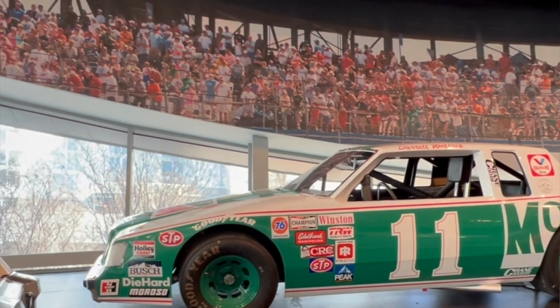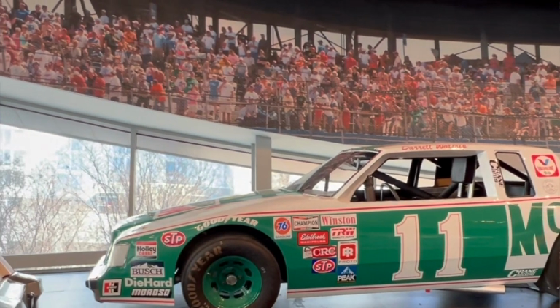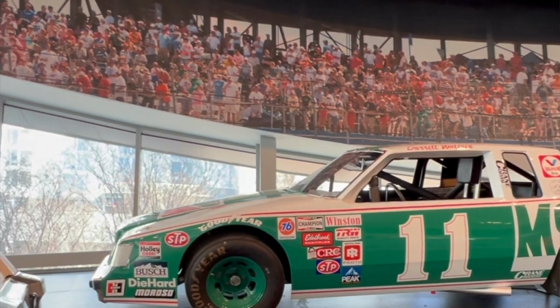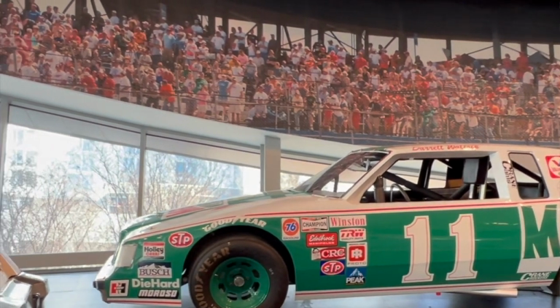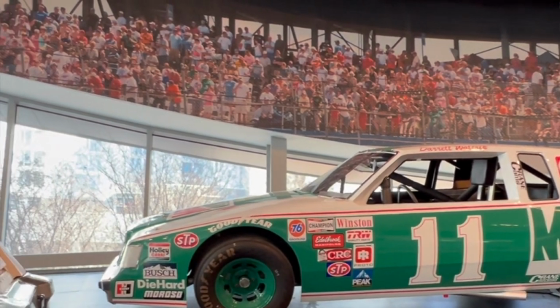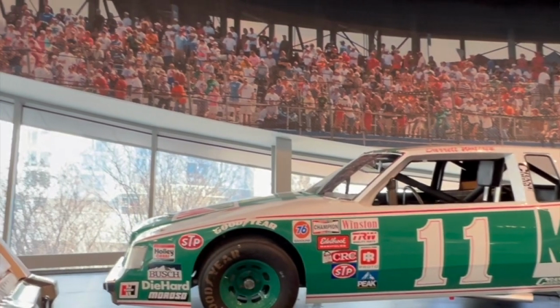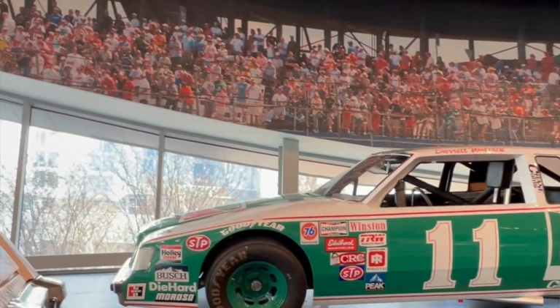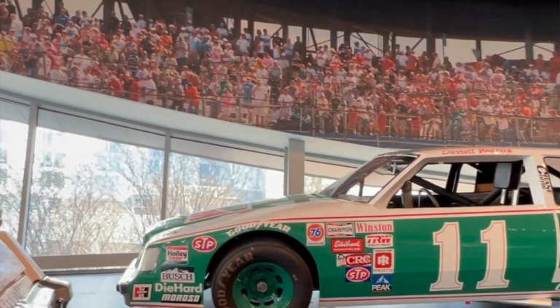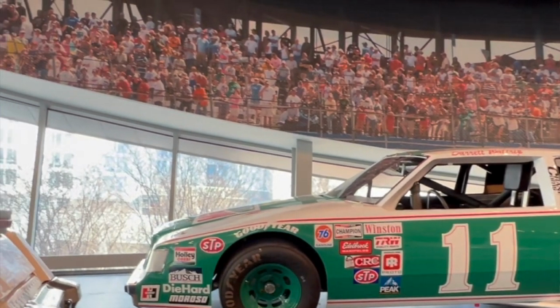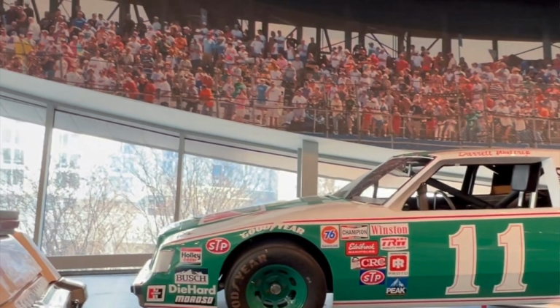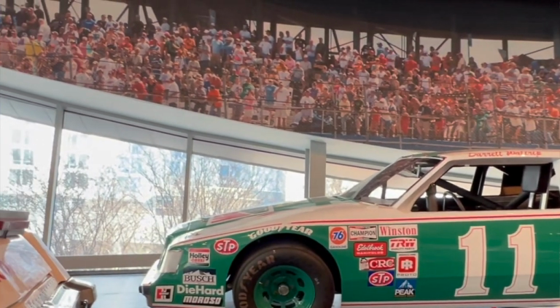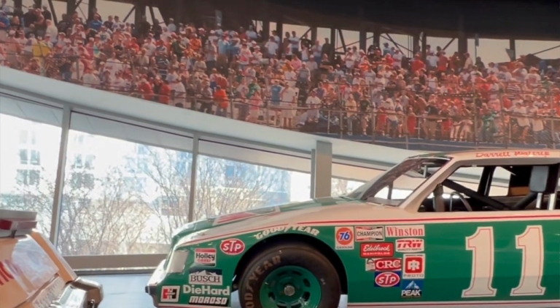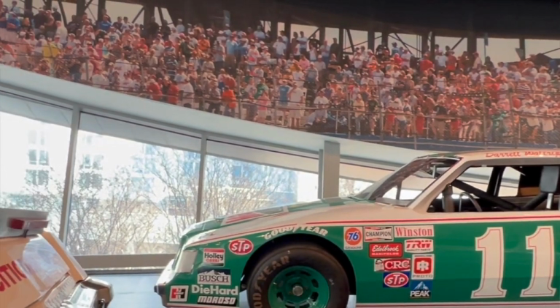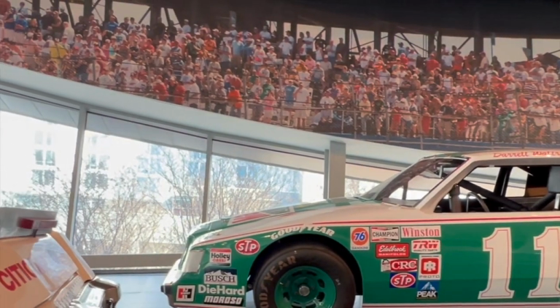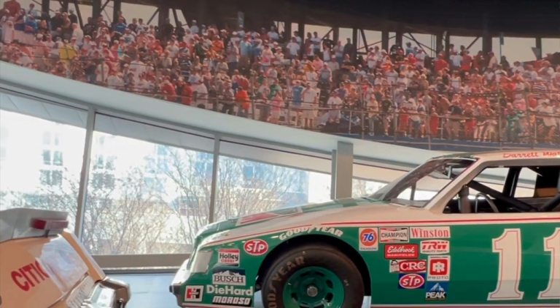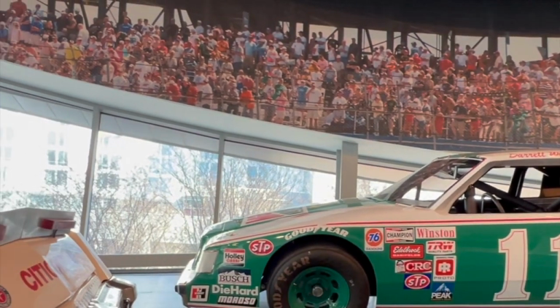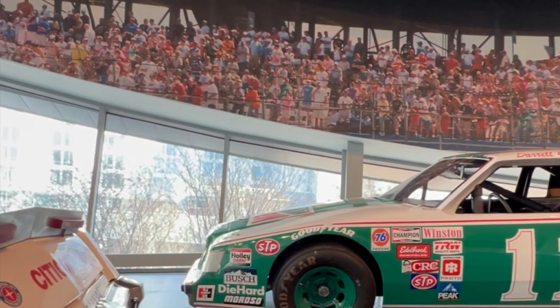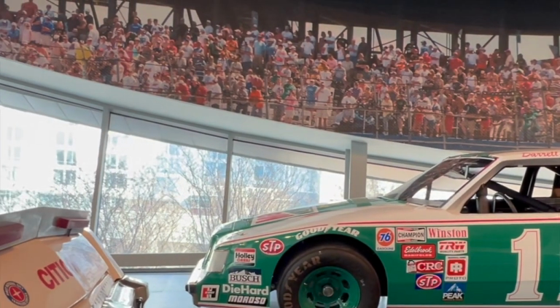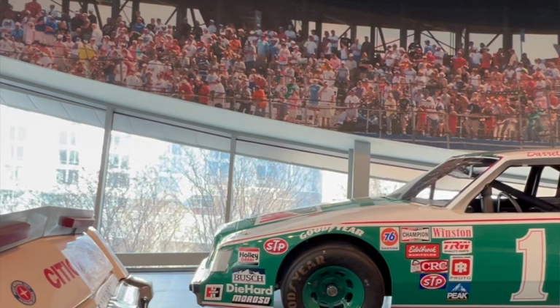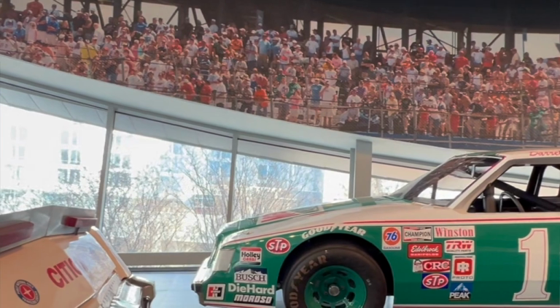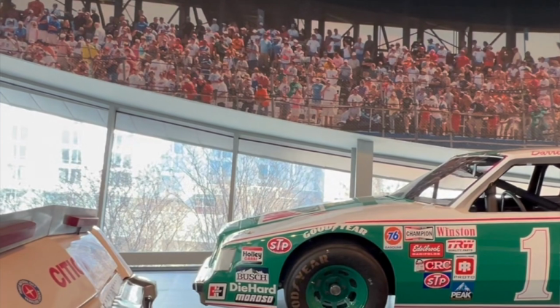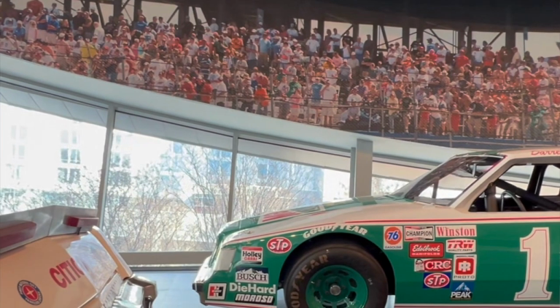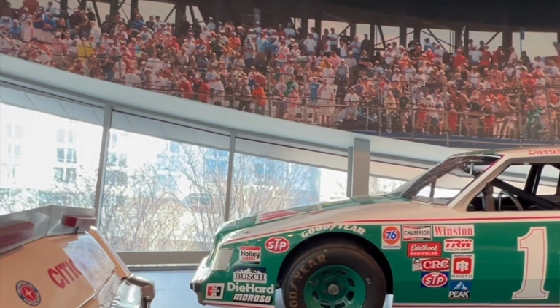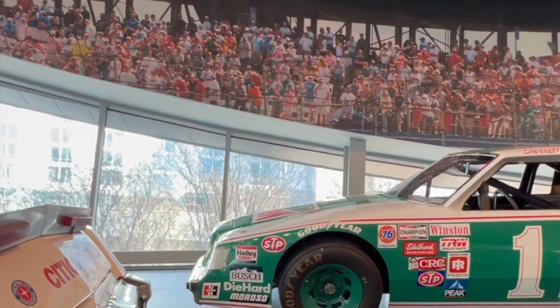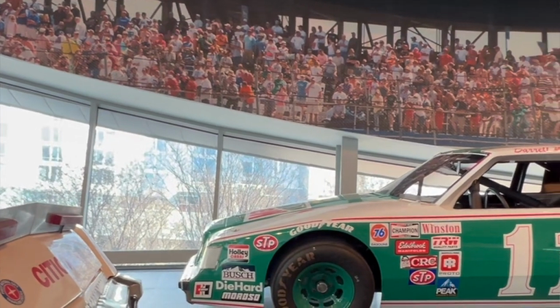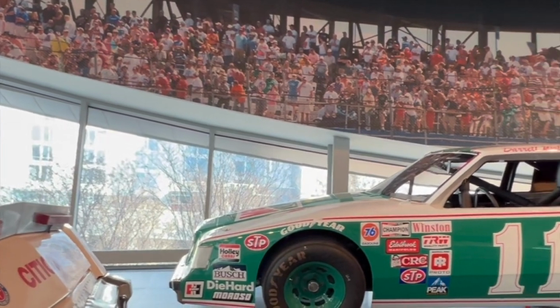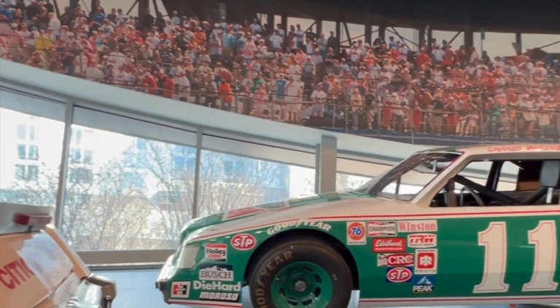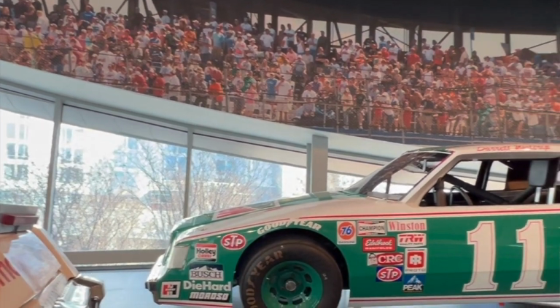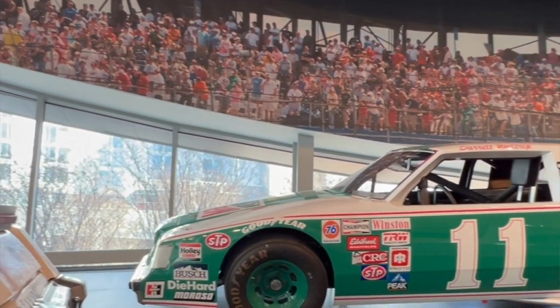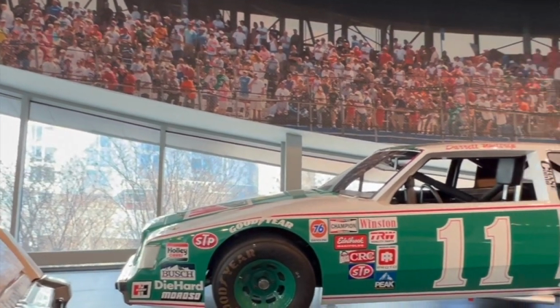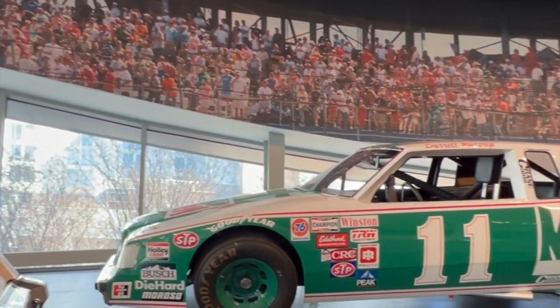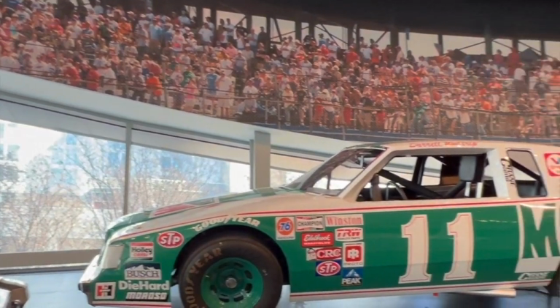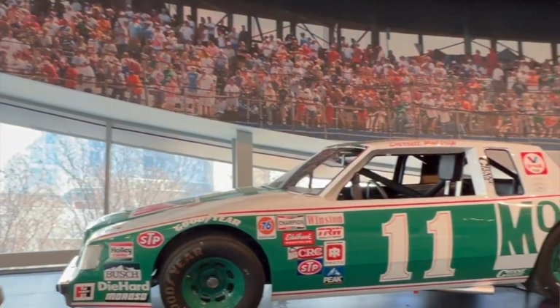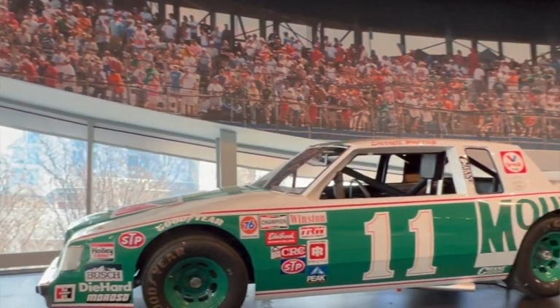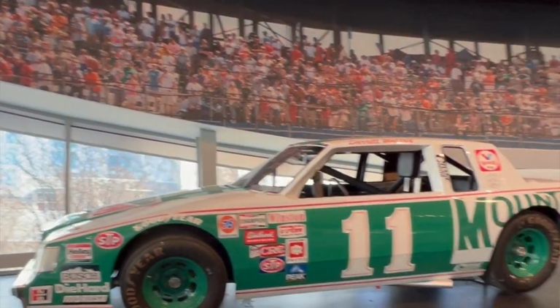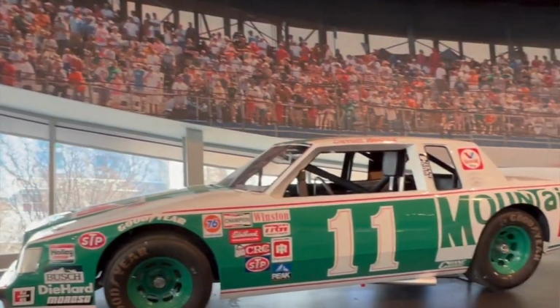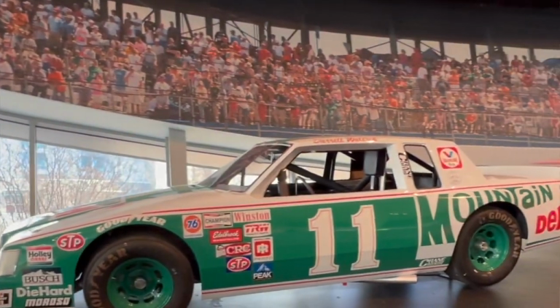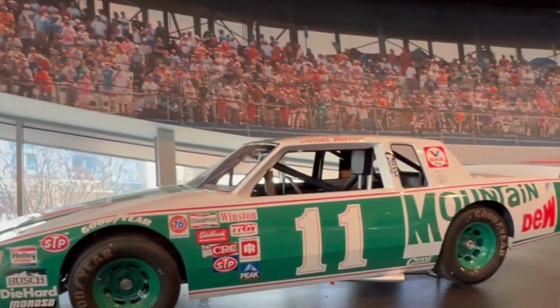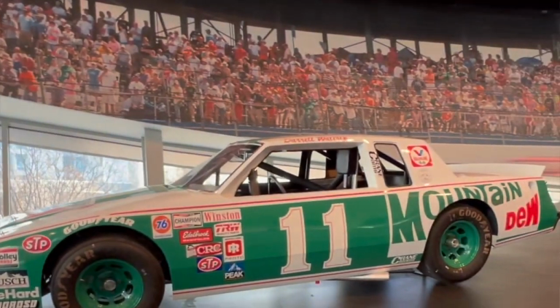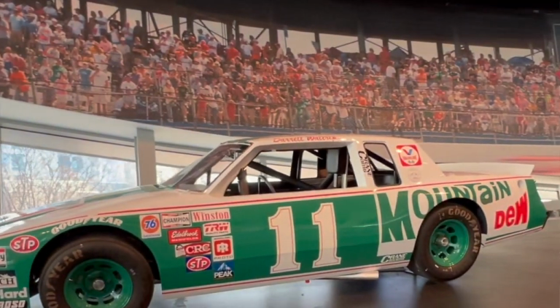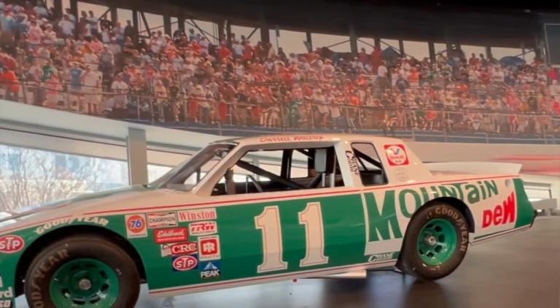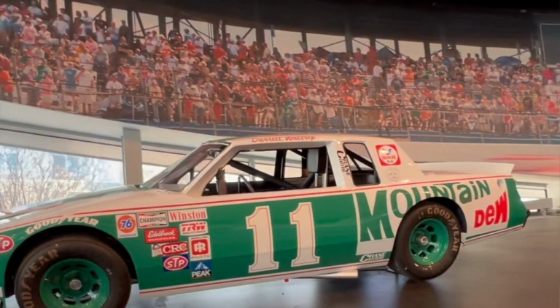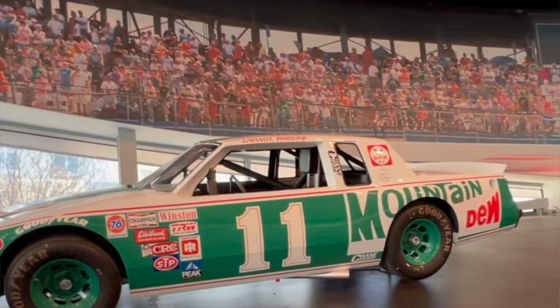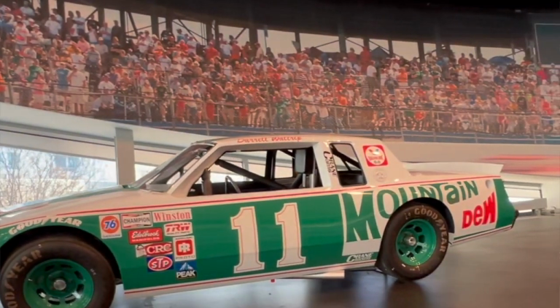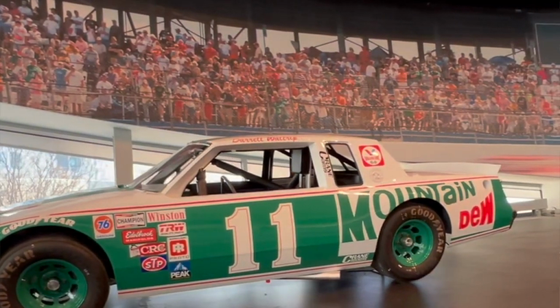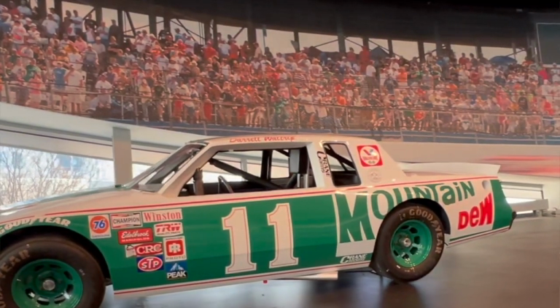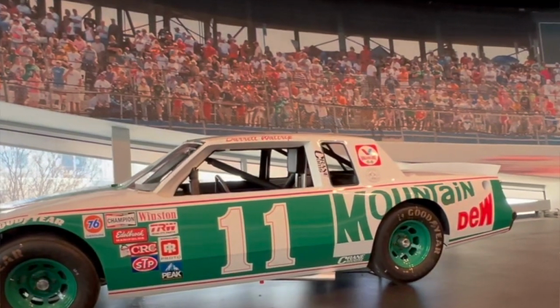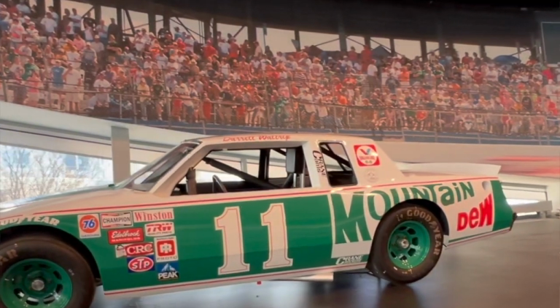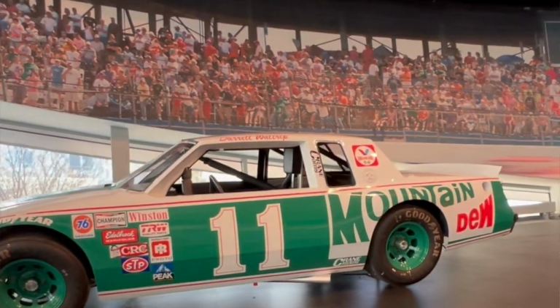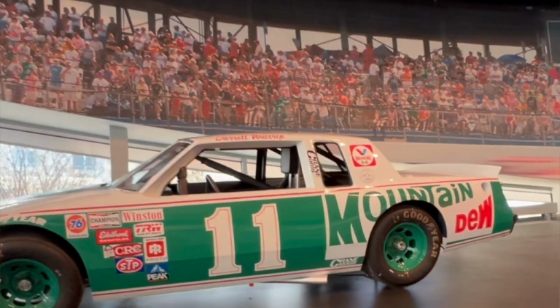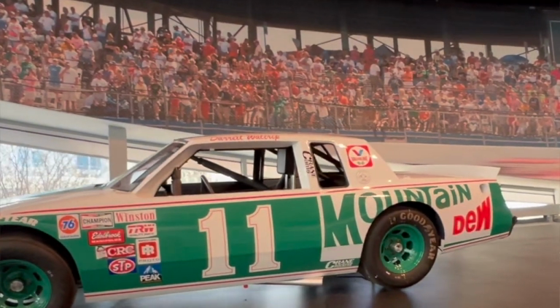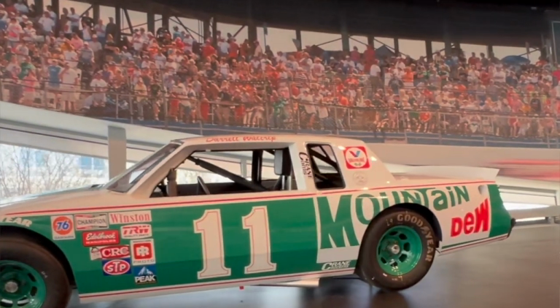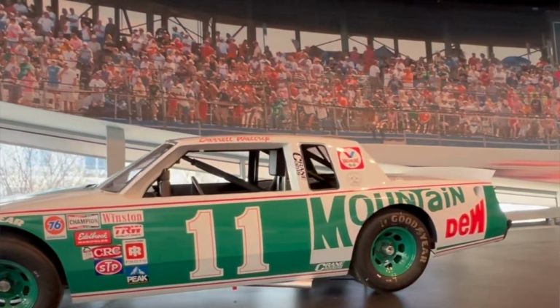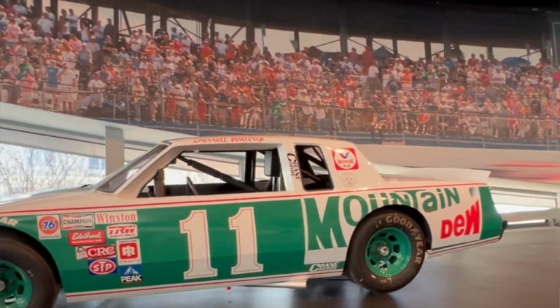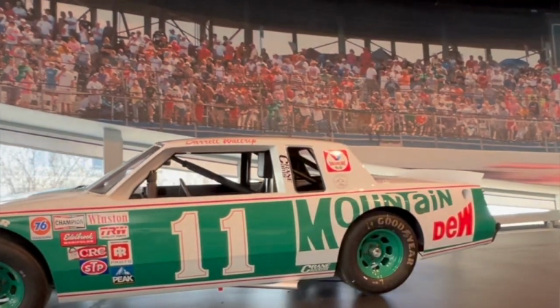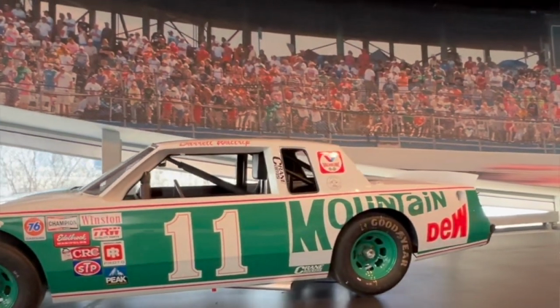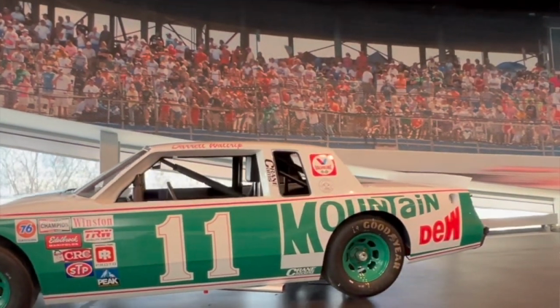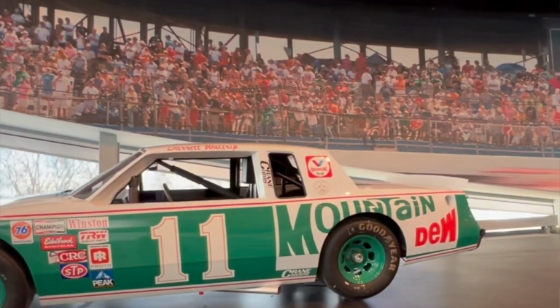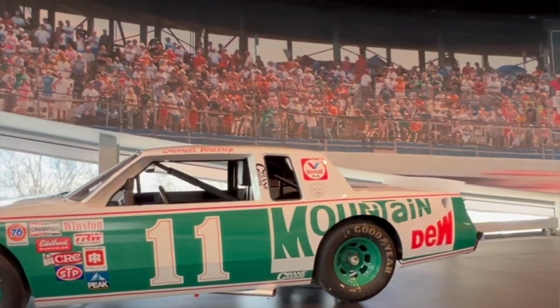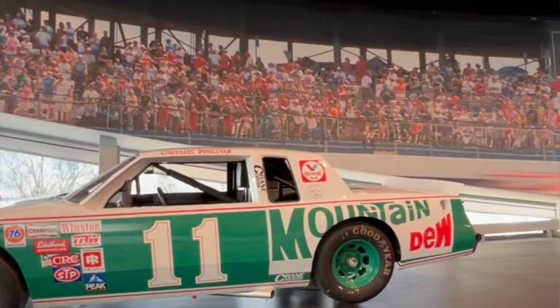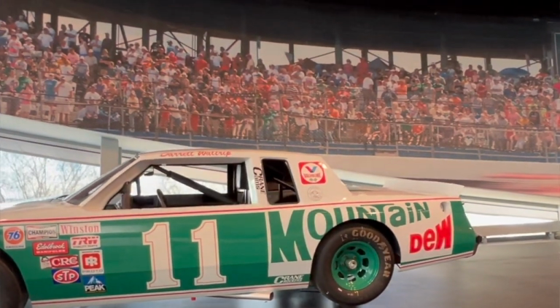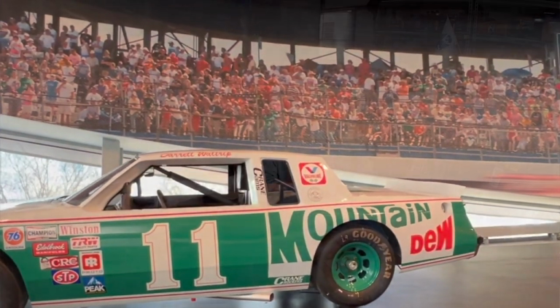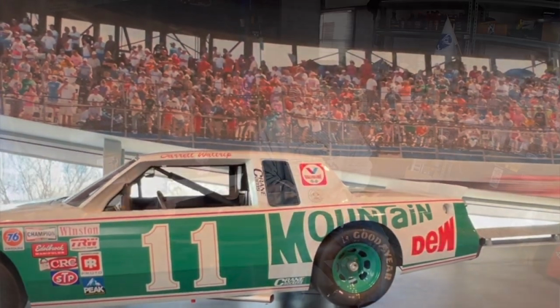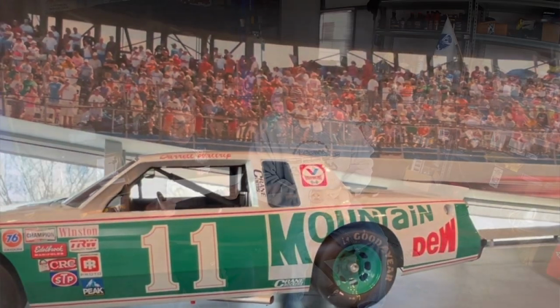Darrell Waltrip, thank you, sir. You helped the Buick Grand National — or rather the Buick Regal.